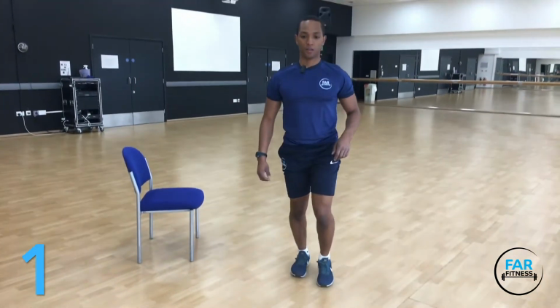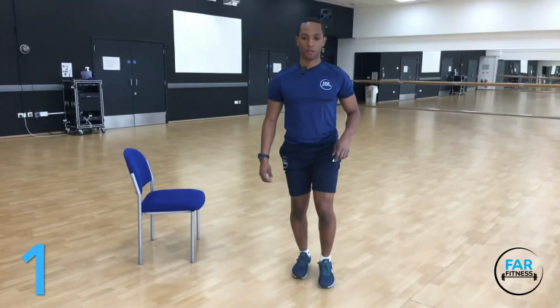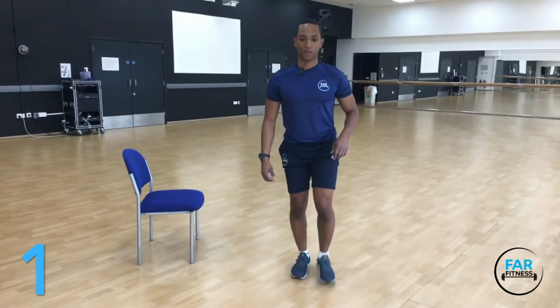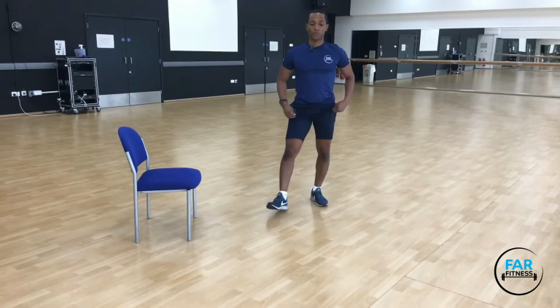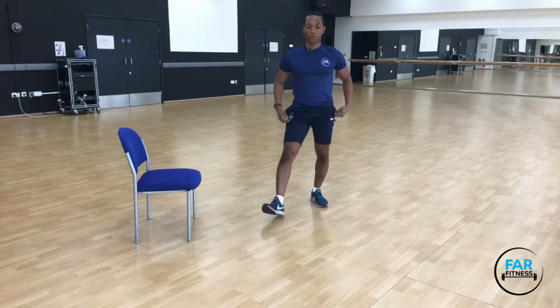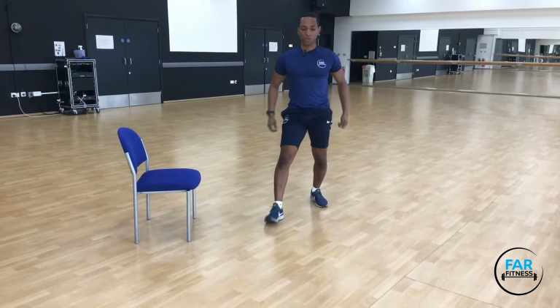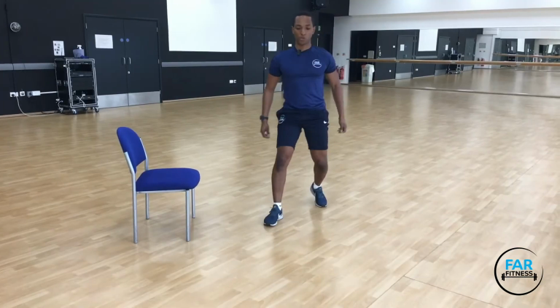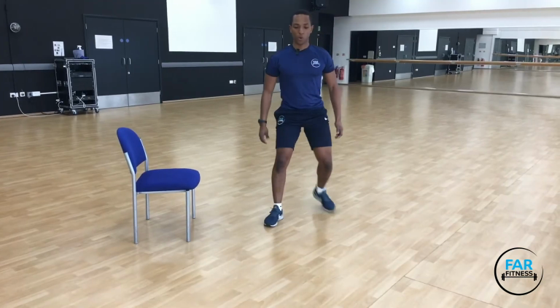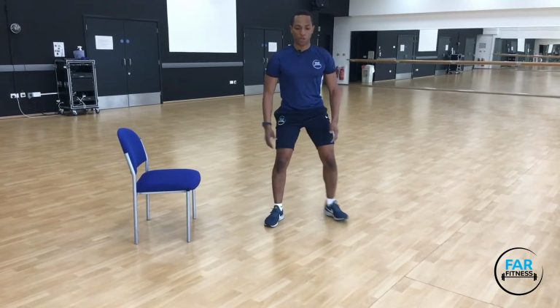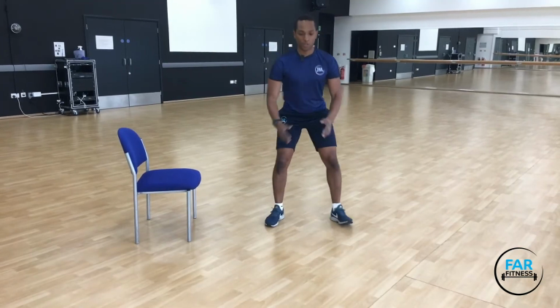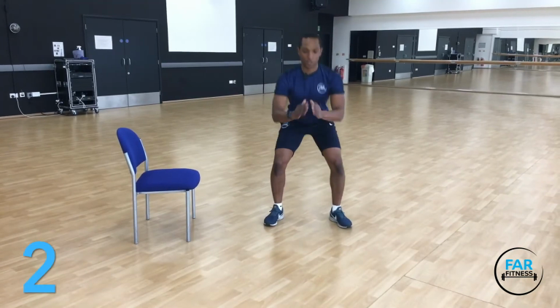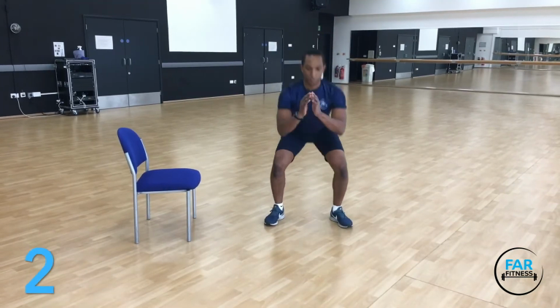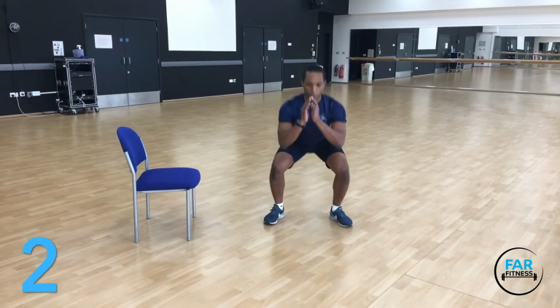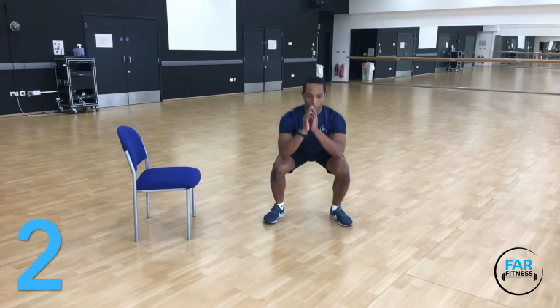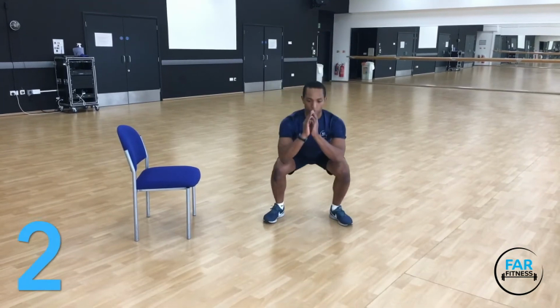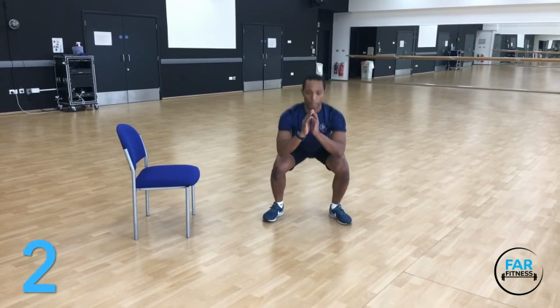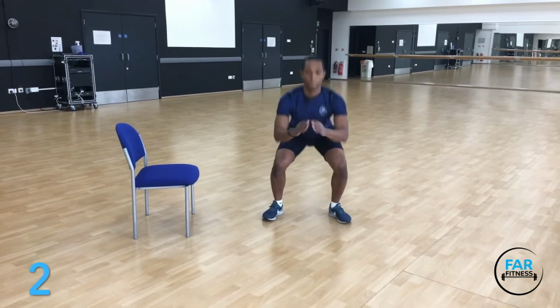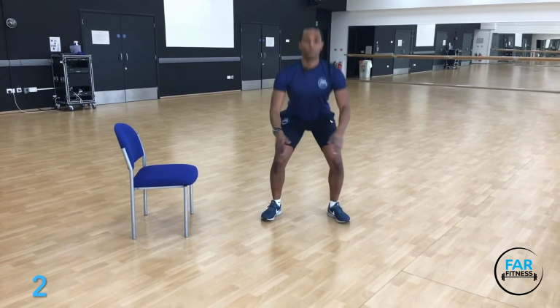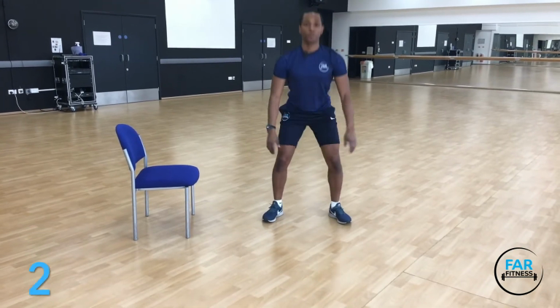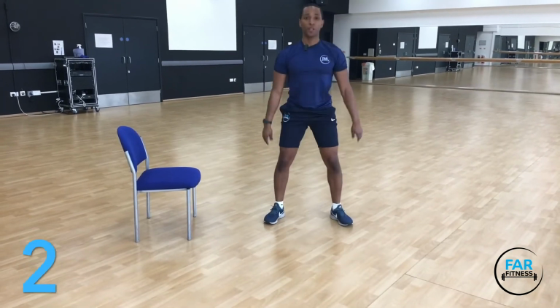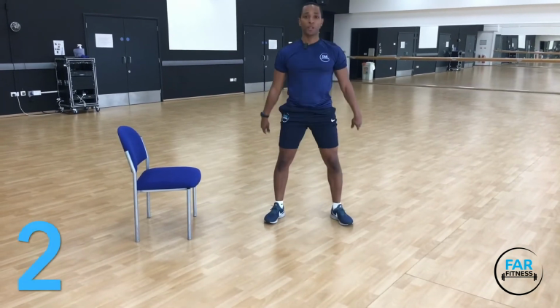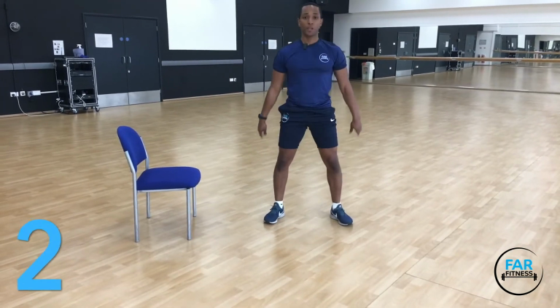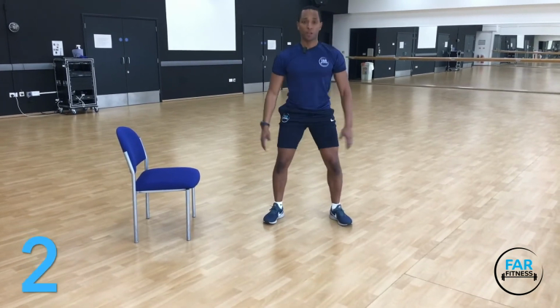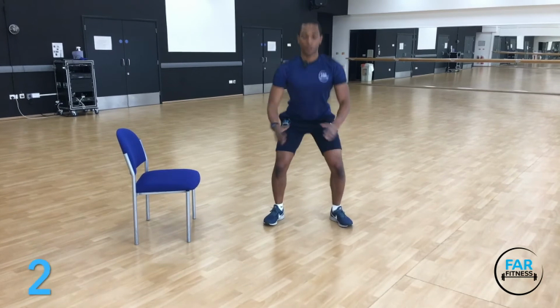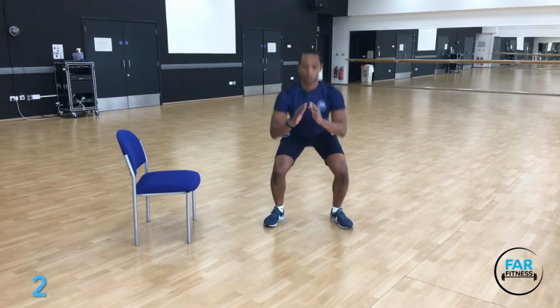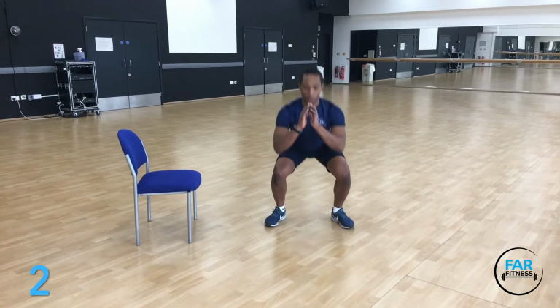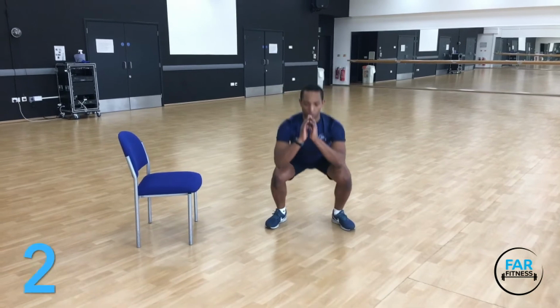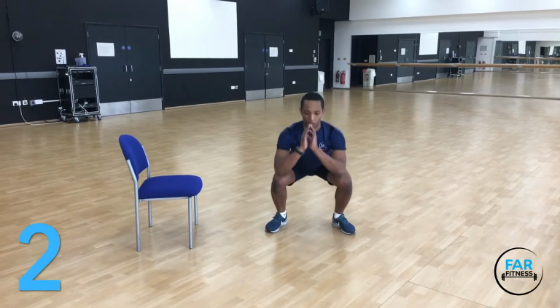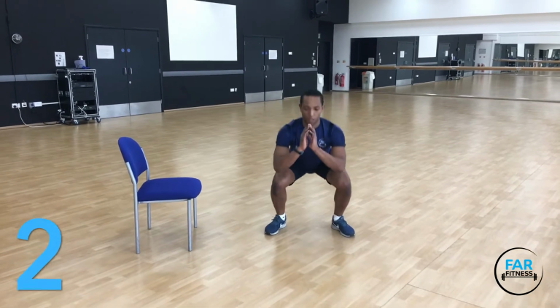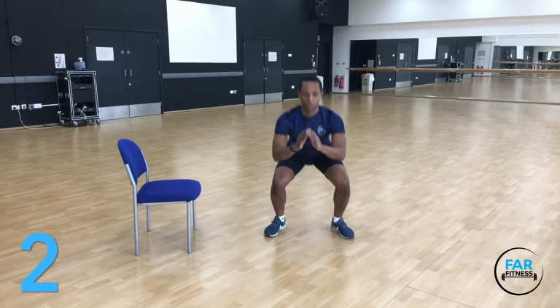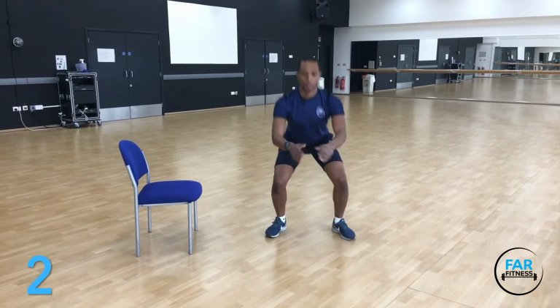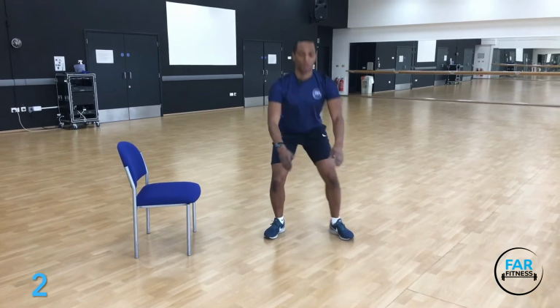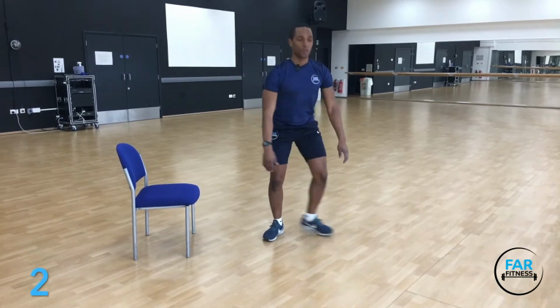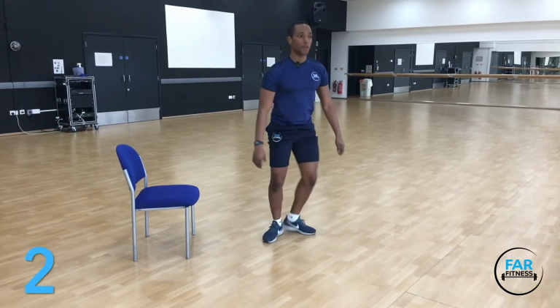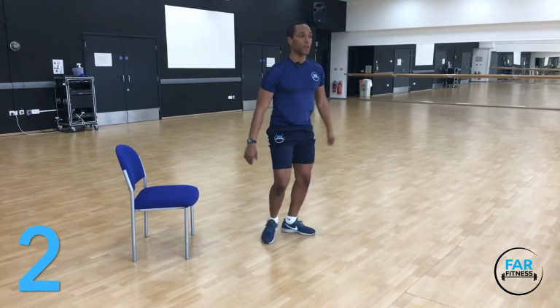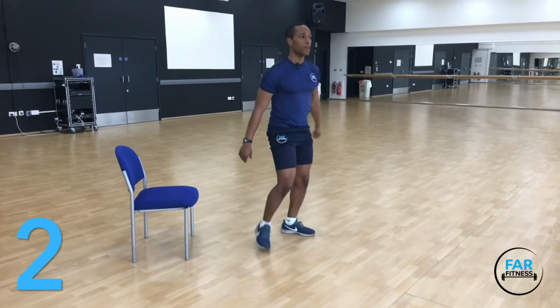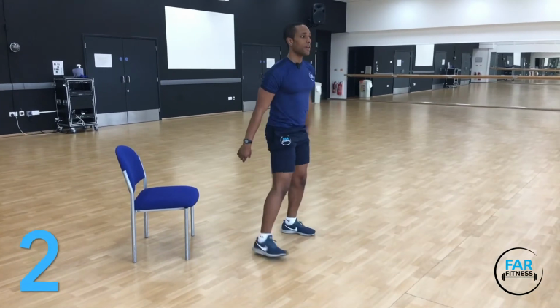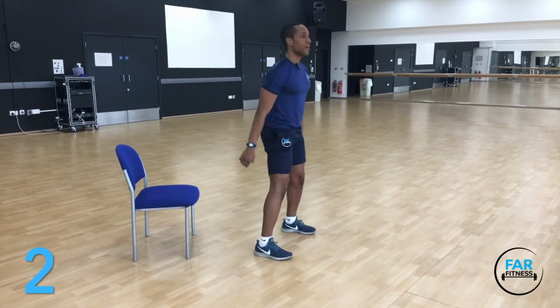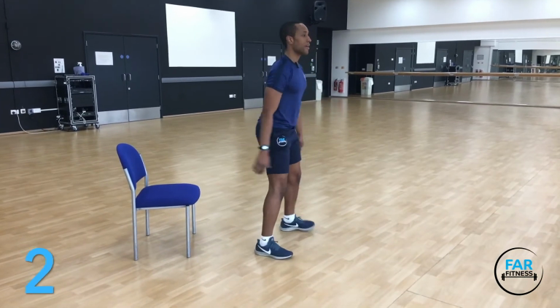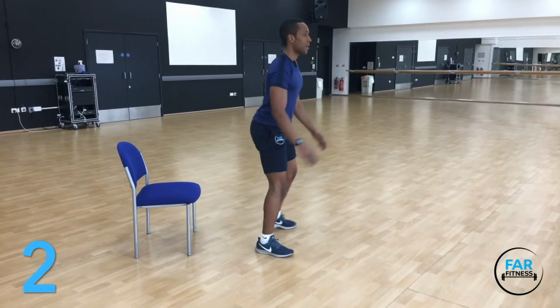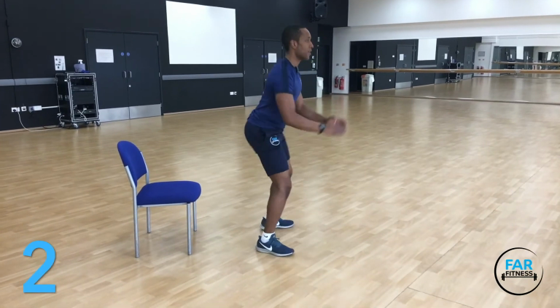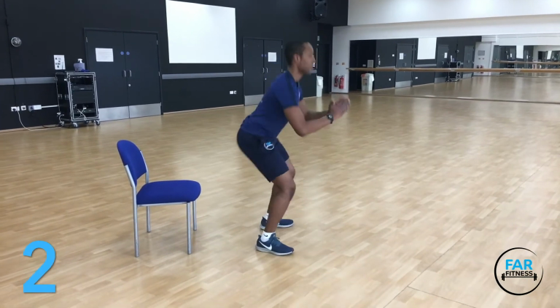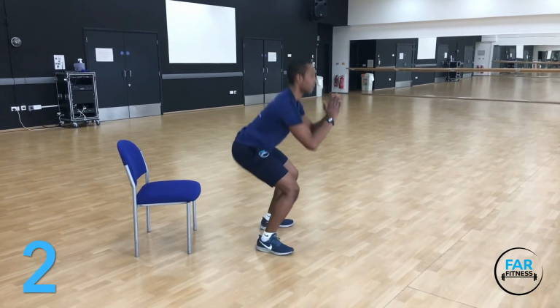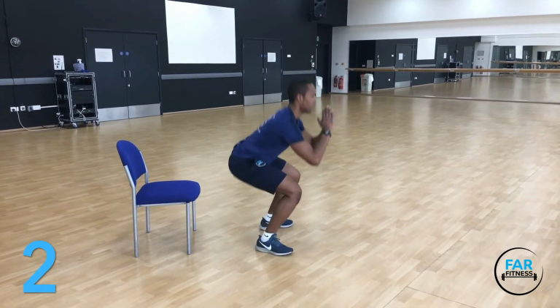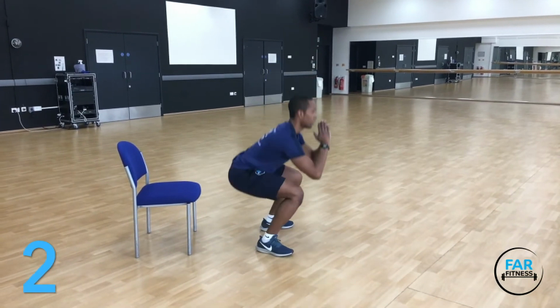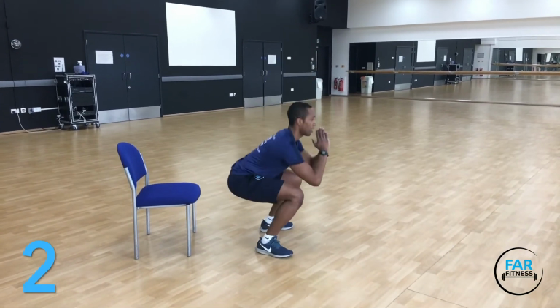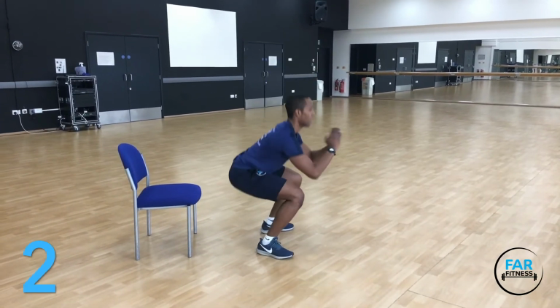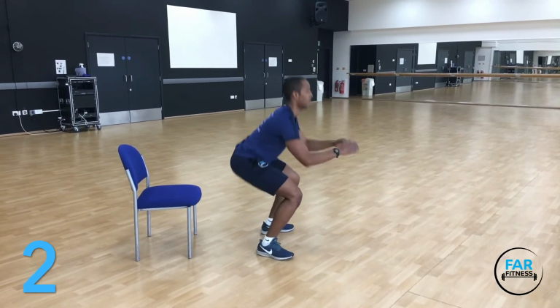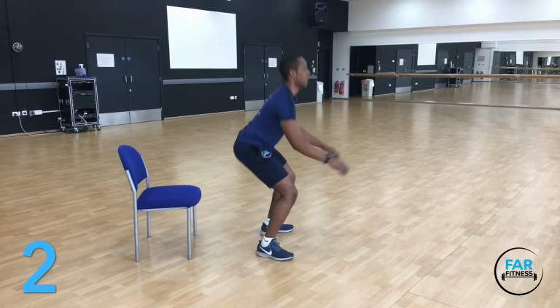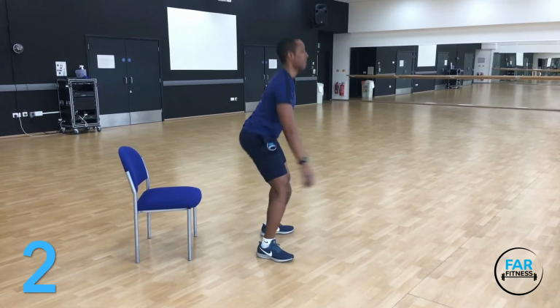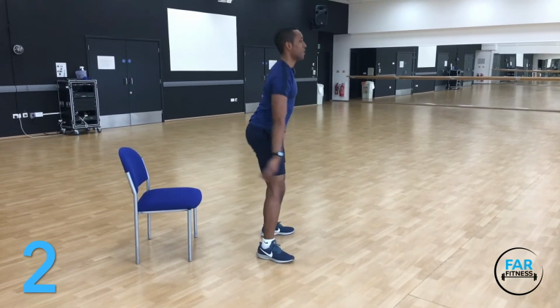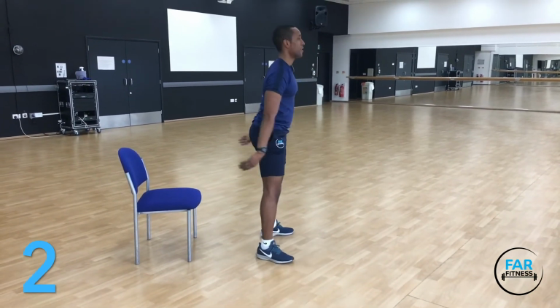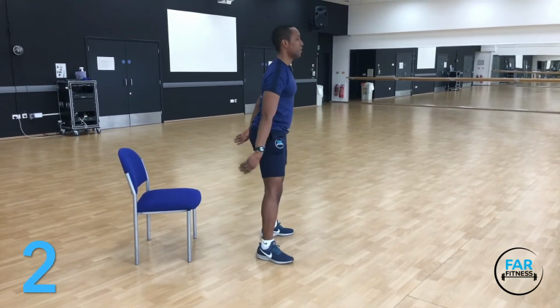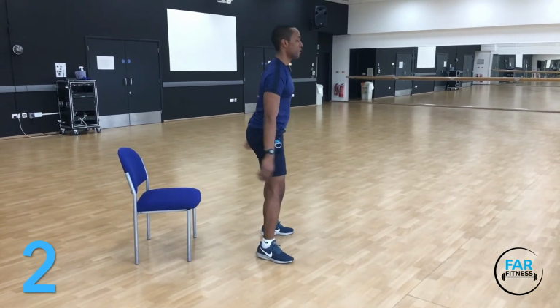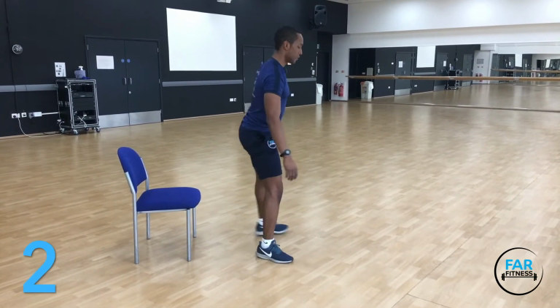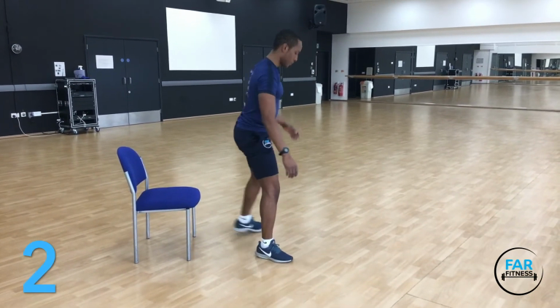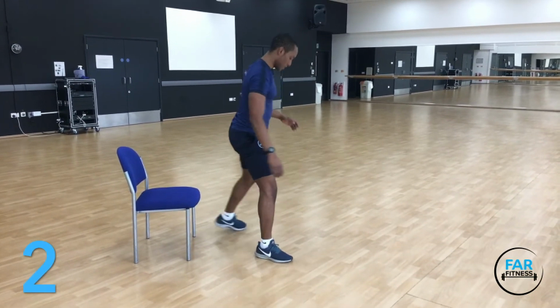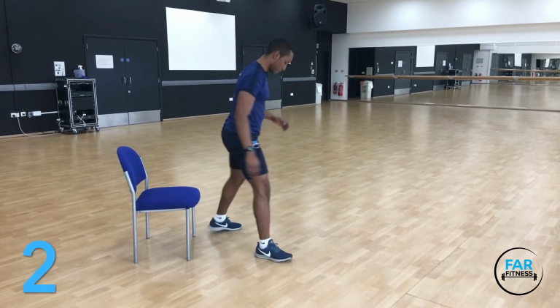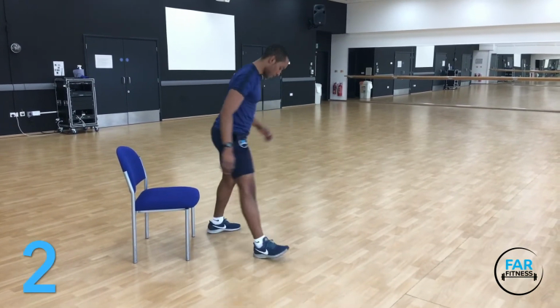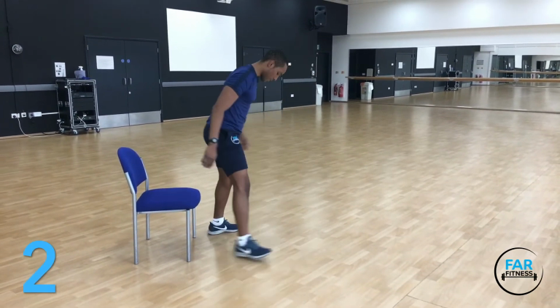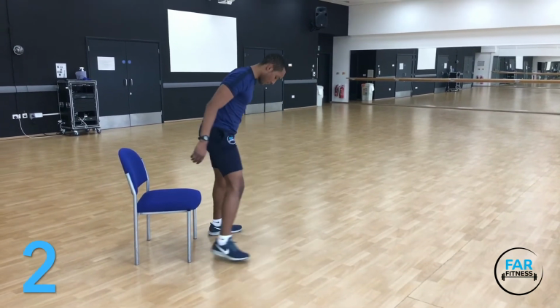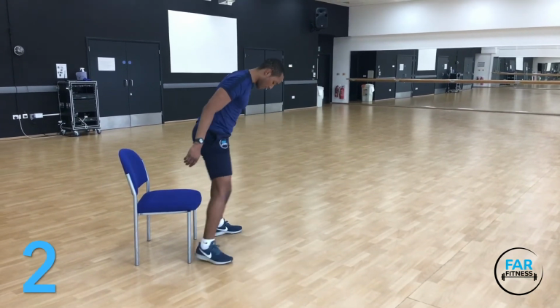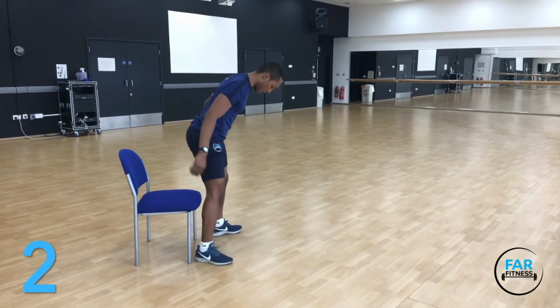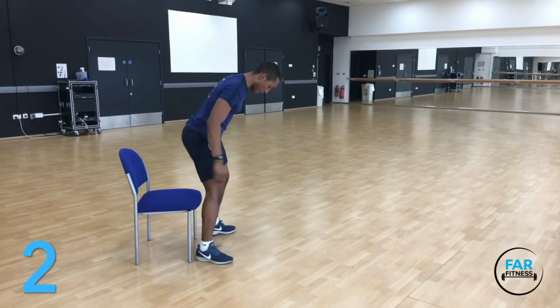We've got squats — you can use a seat if you like.